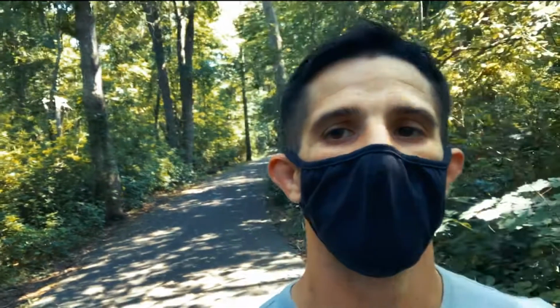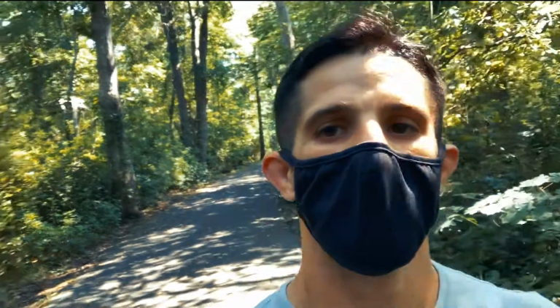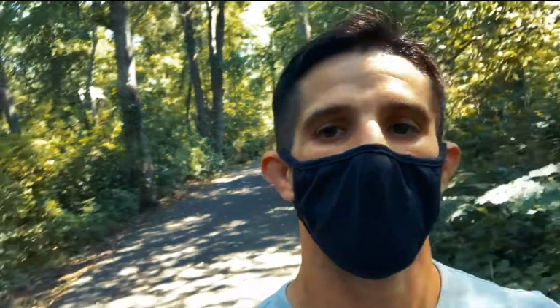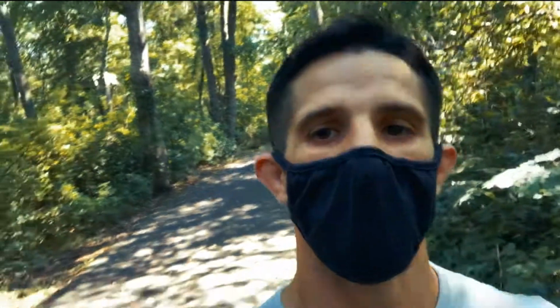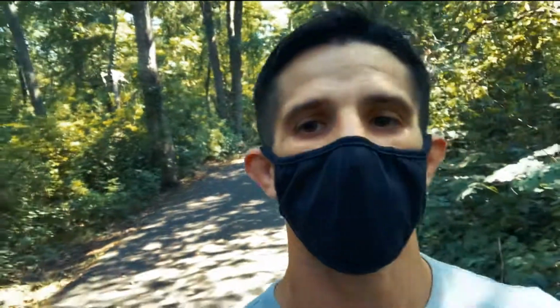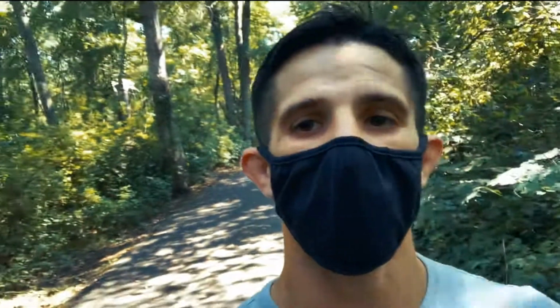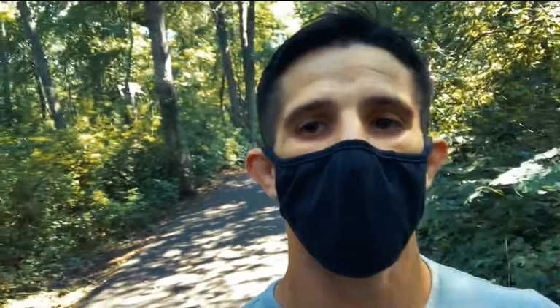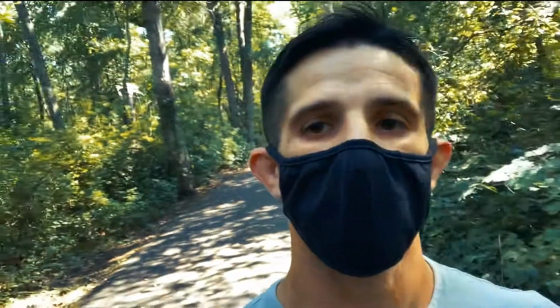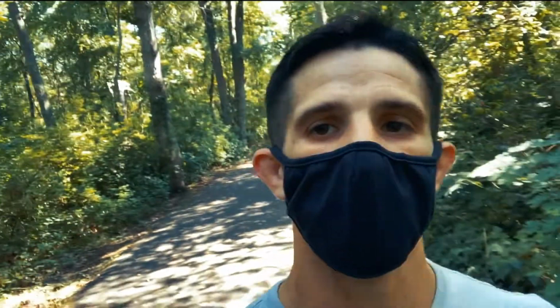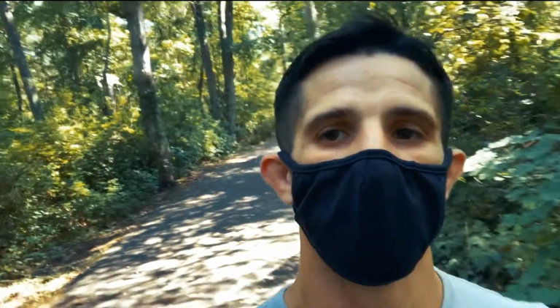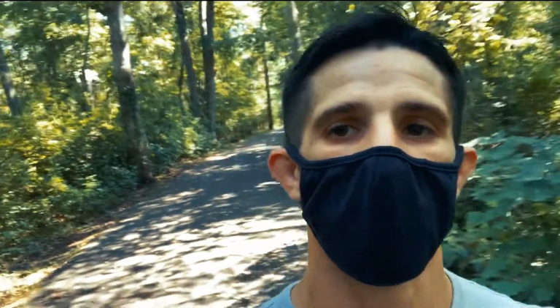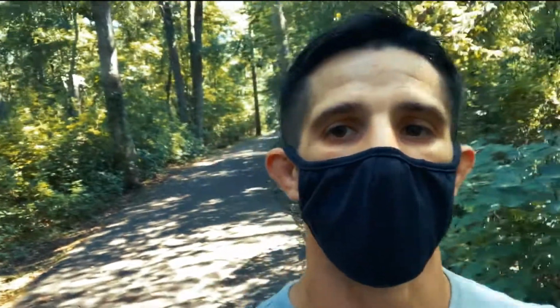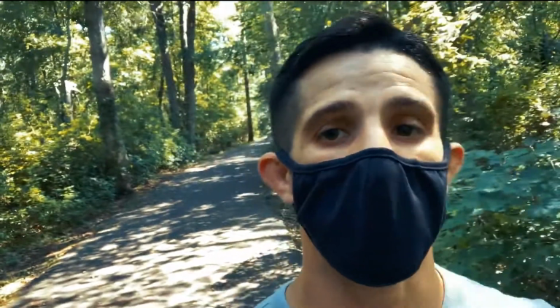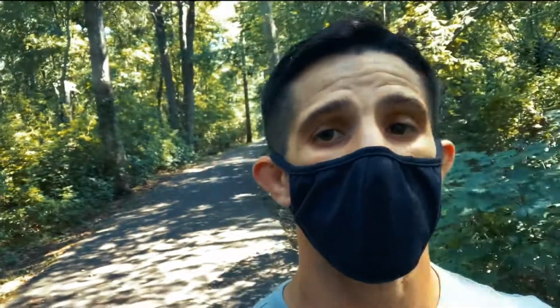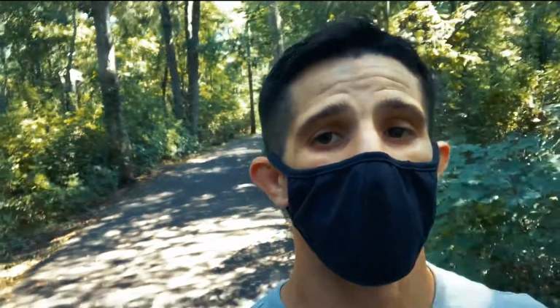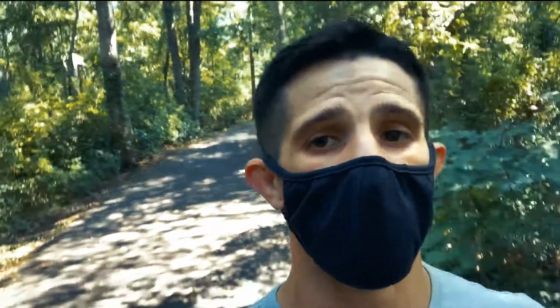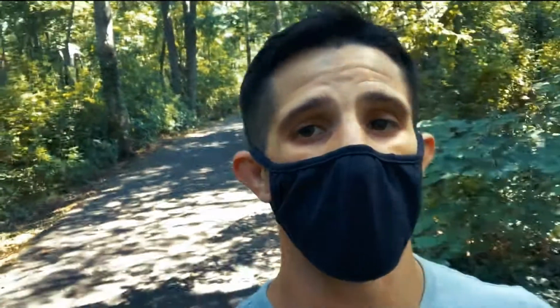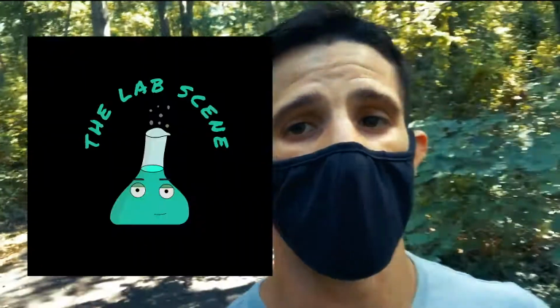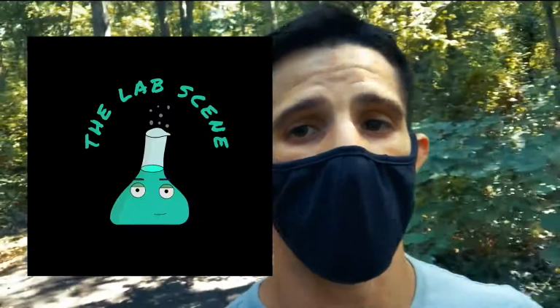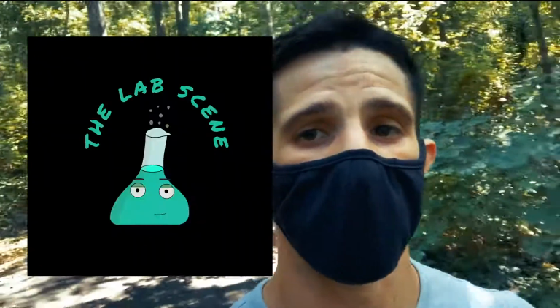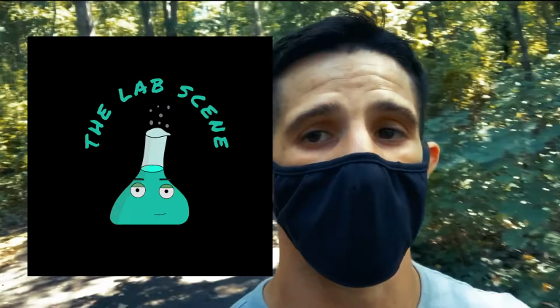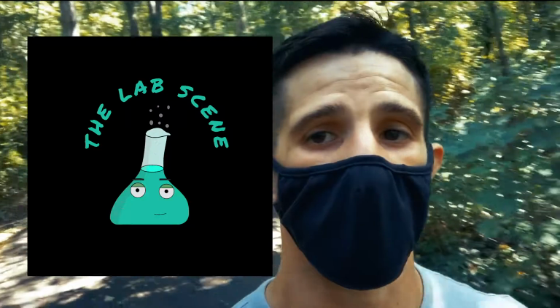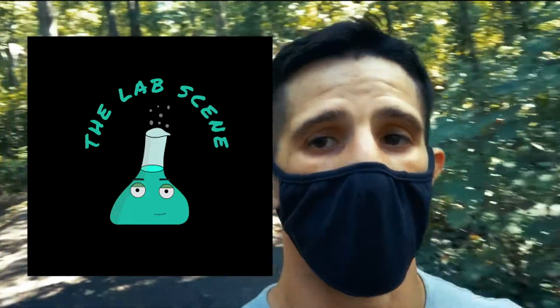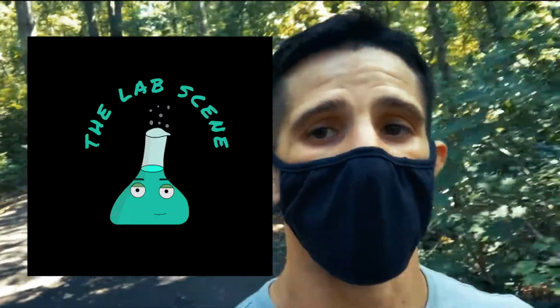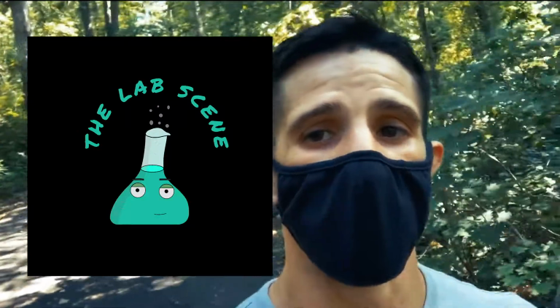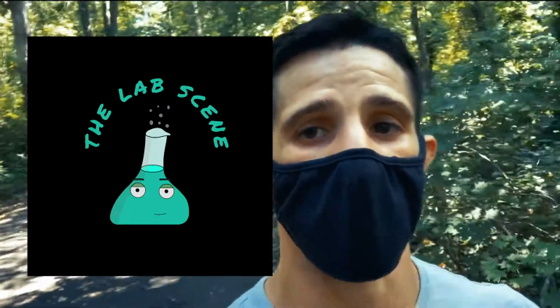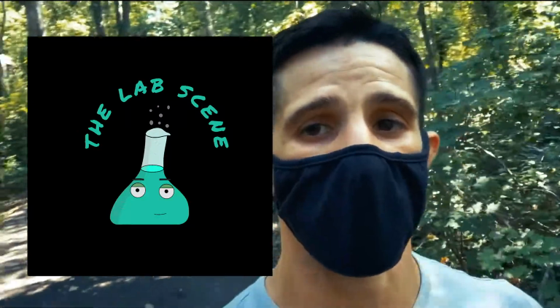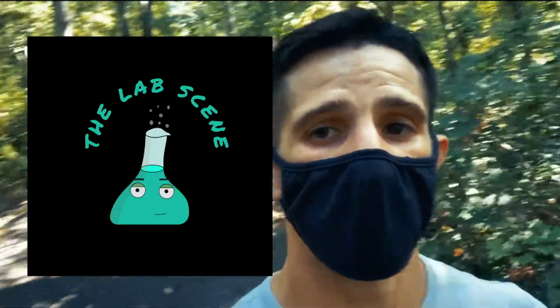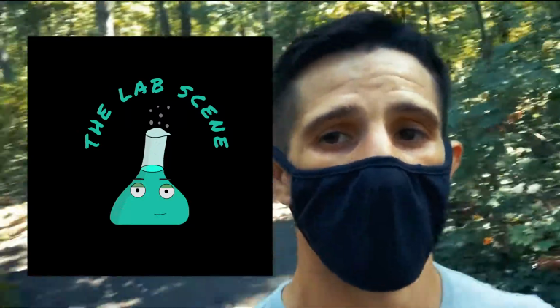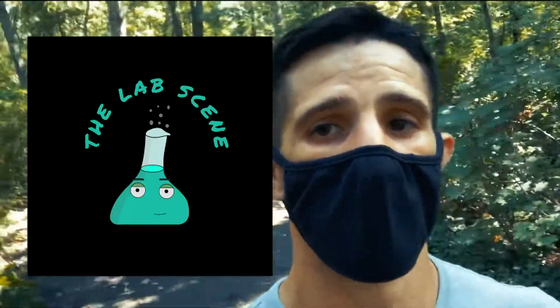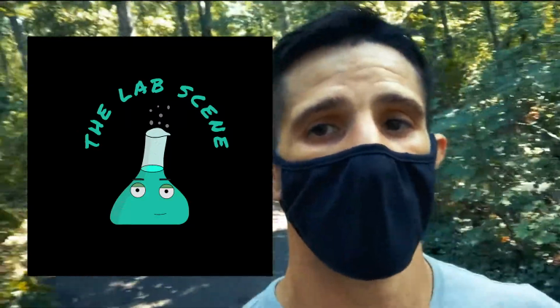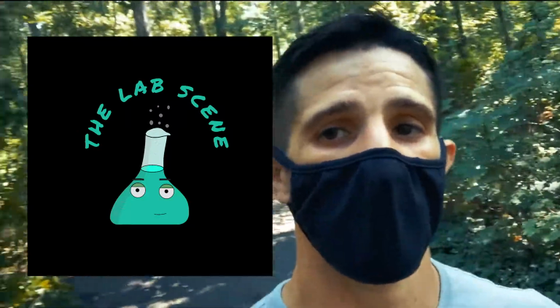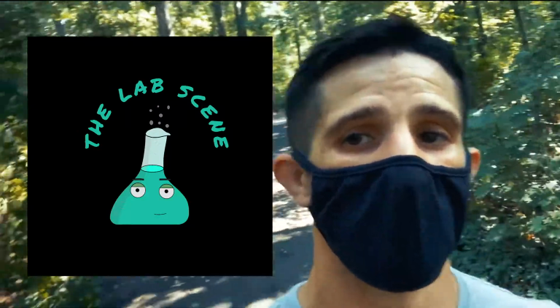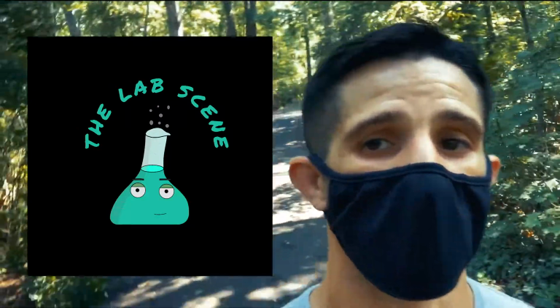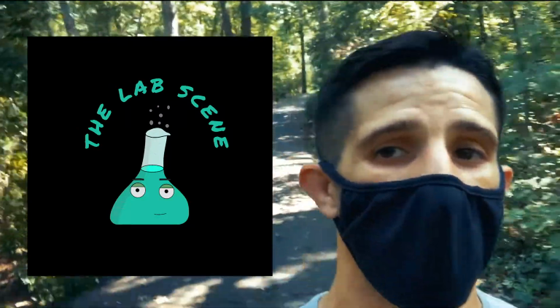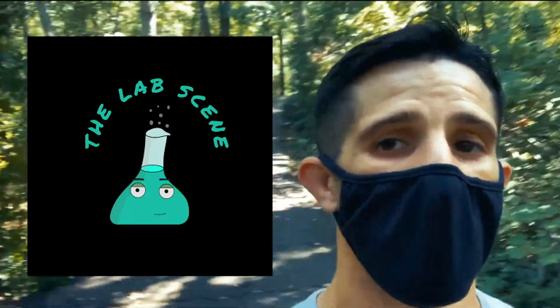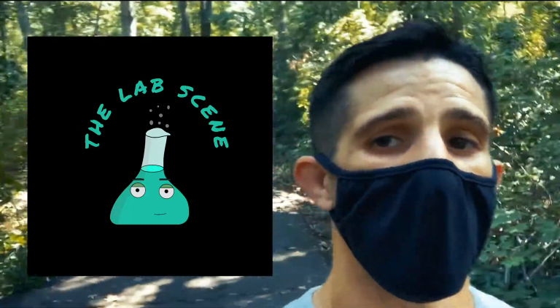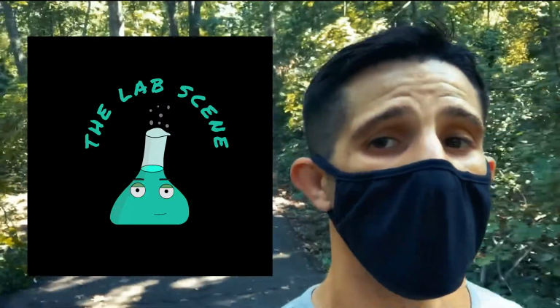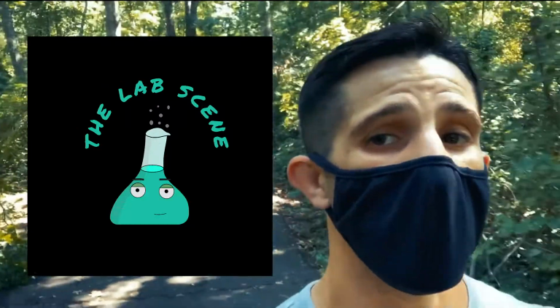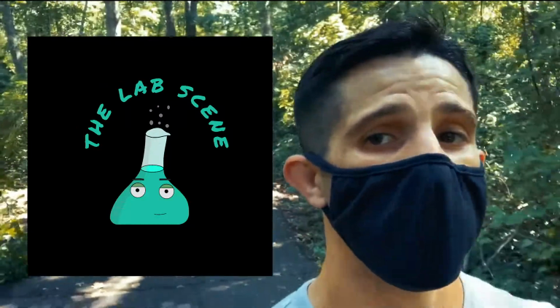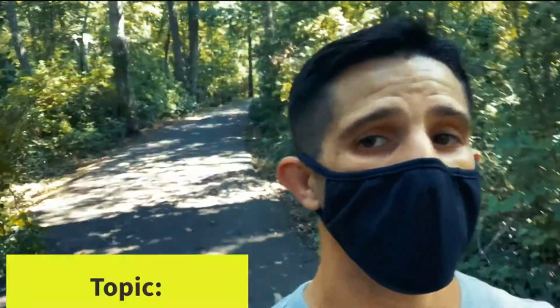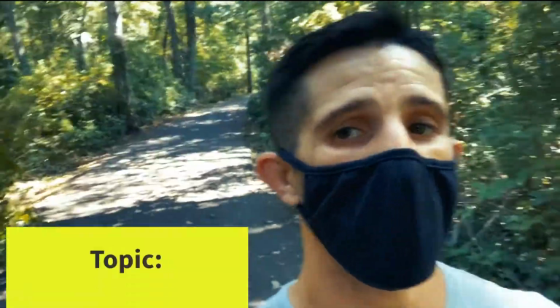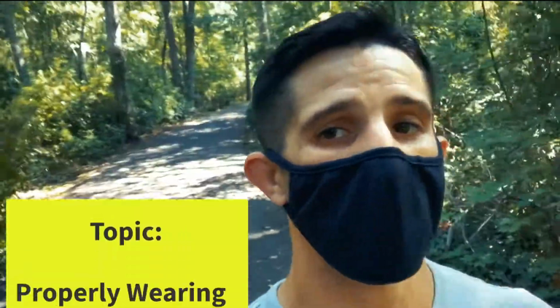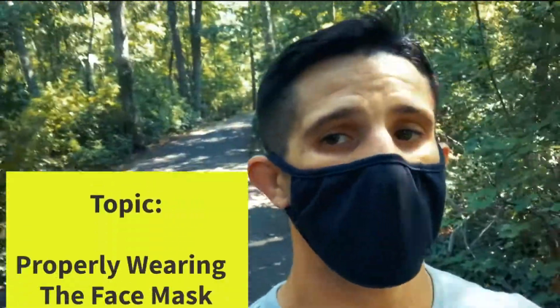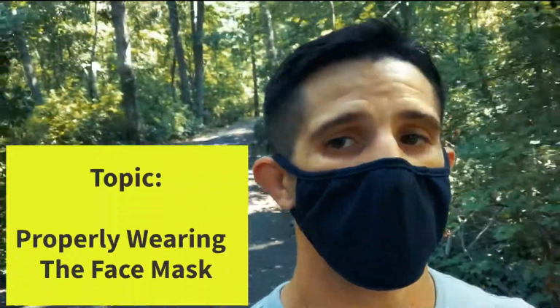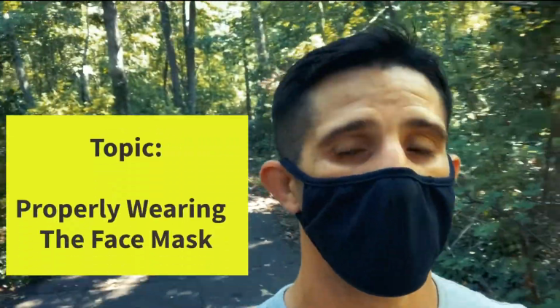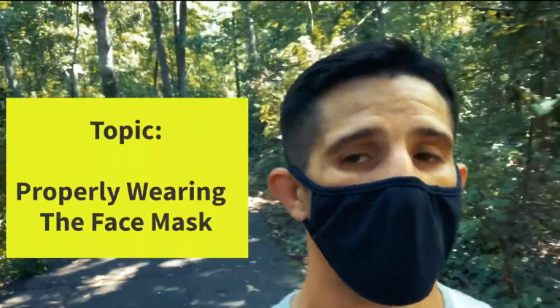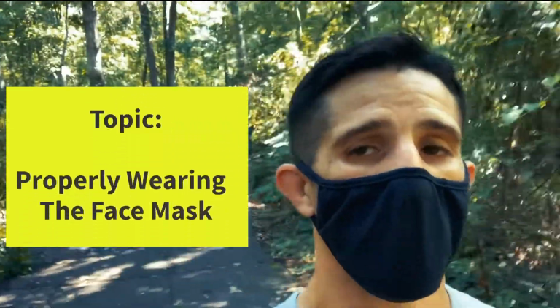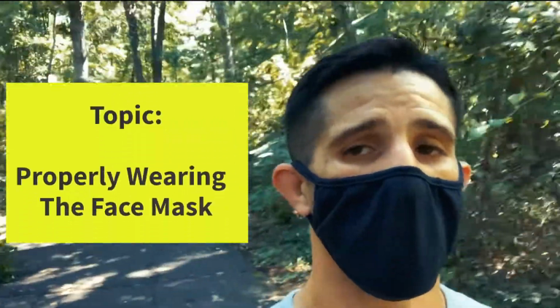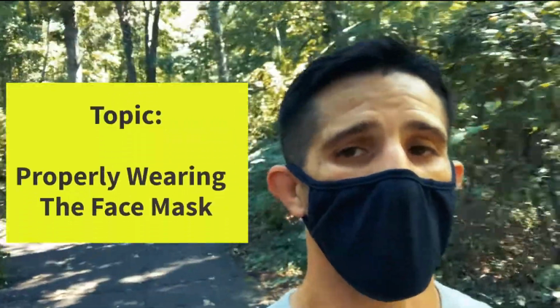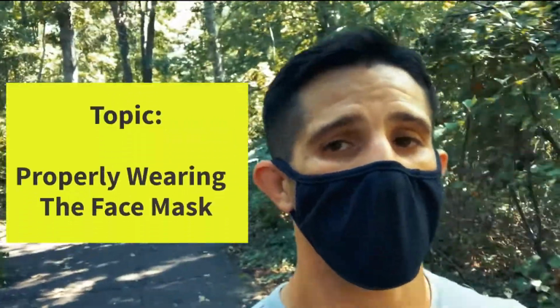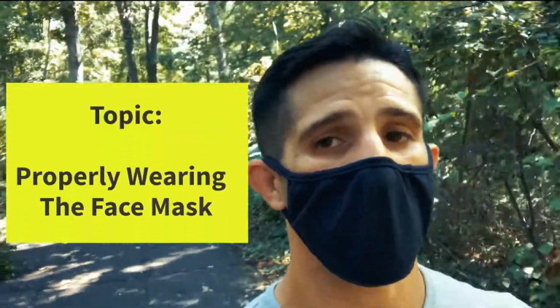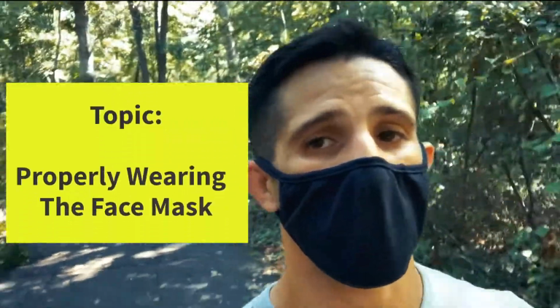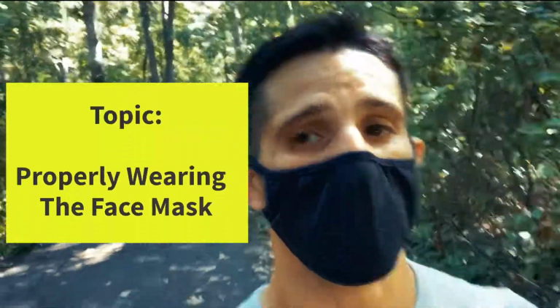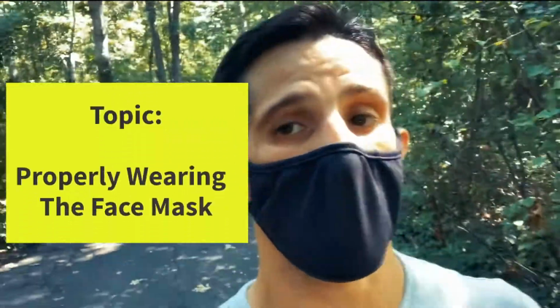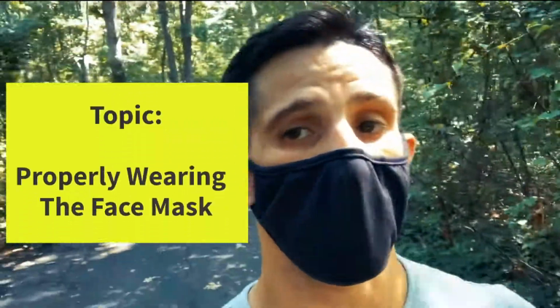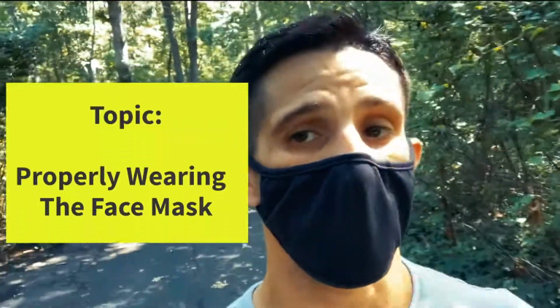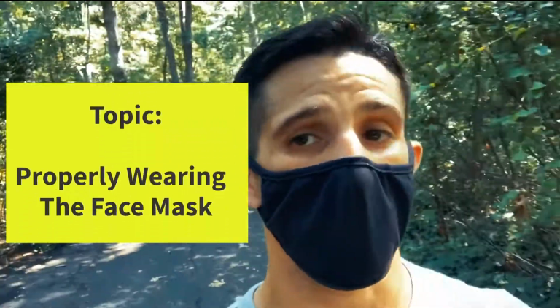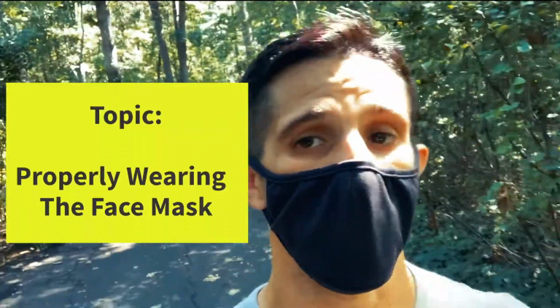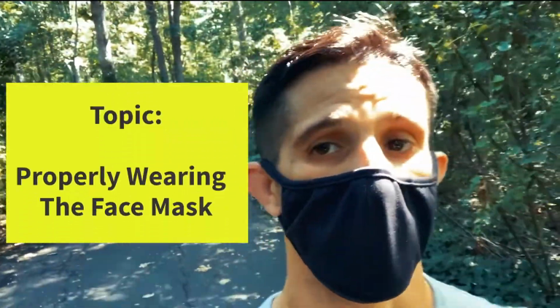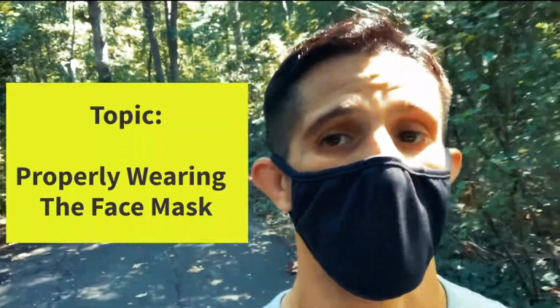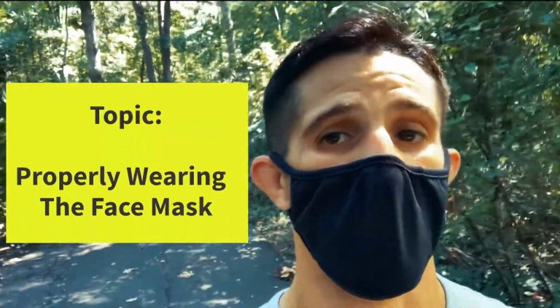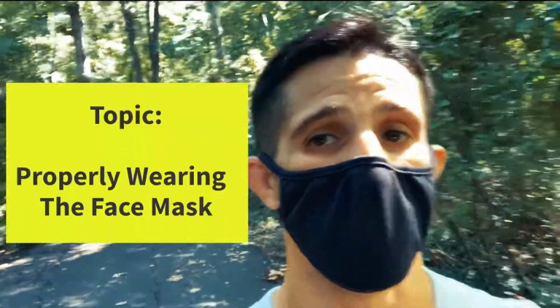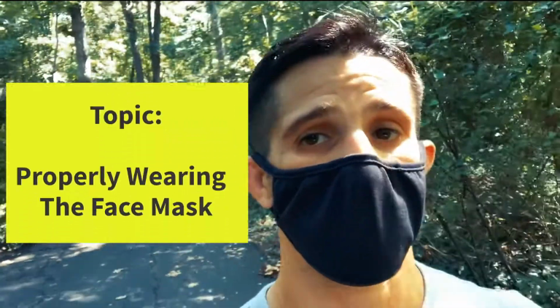Hello students, Mr. Dorrier here from the lab scene. So today I'm on a nature walk and I want to highlight how to properly wear a mask.